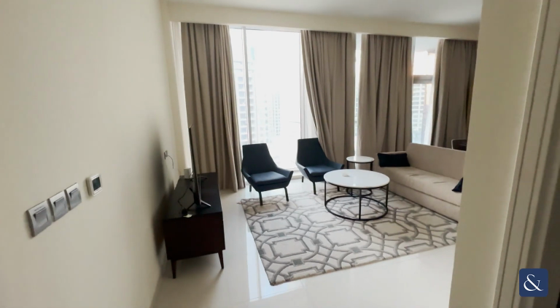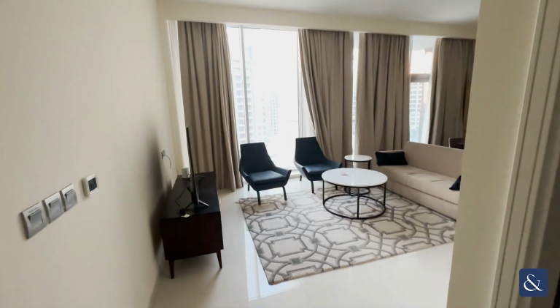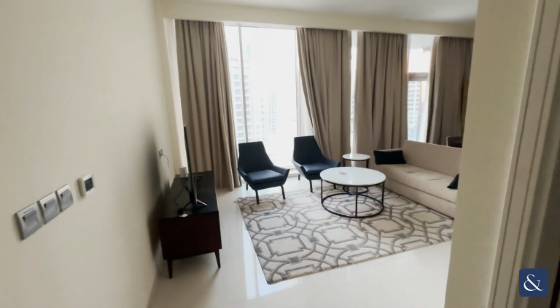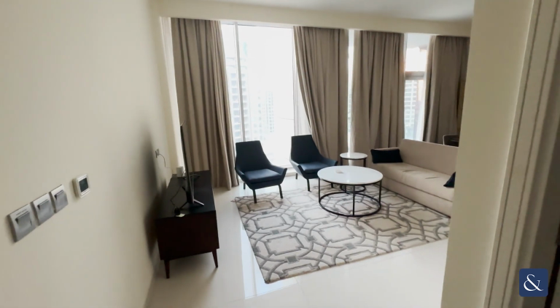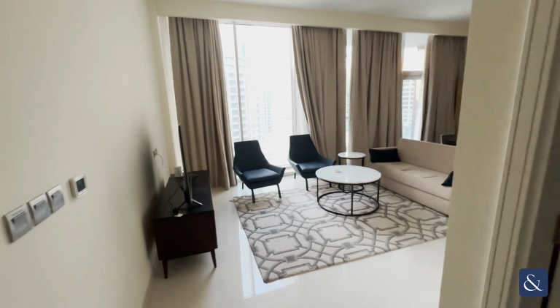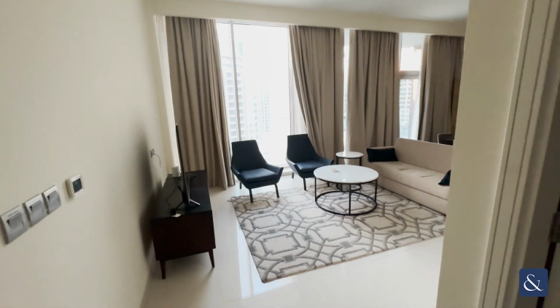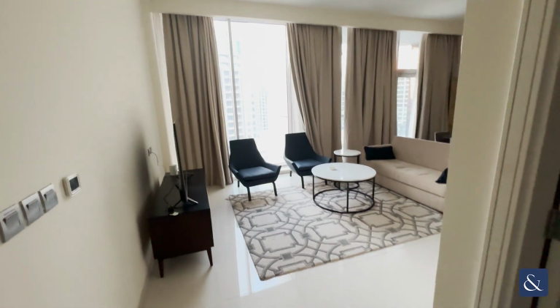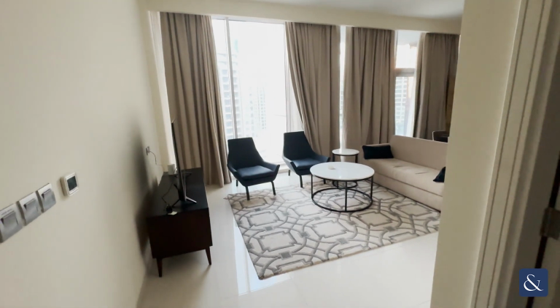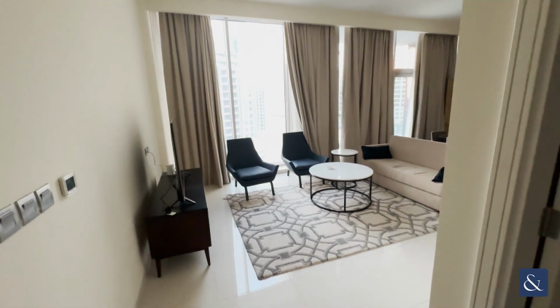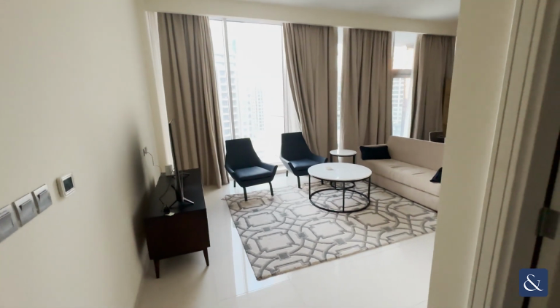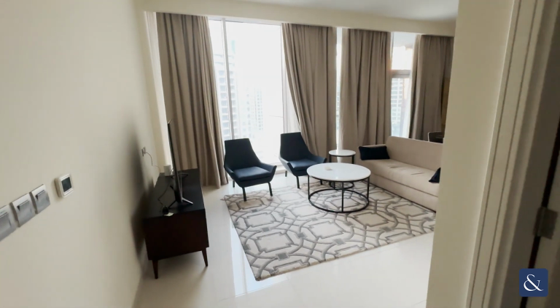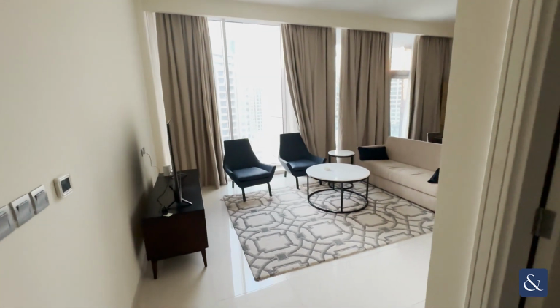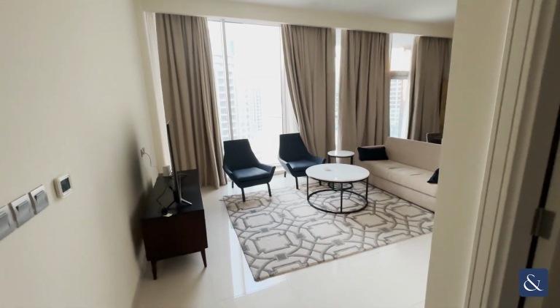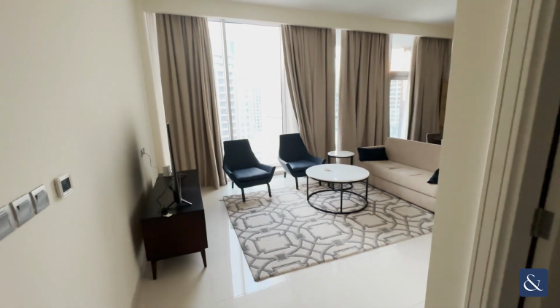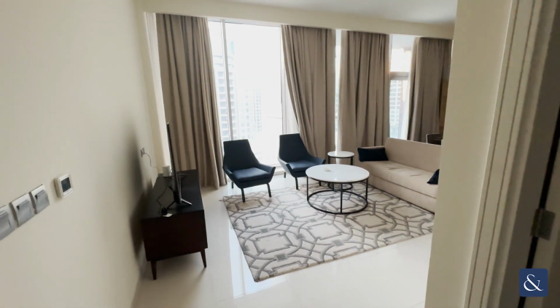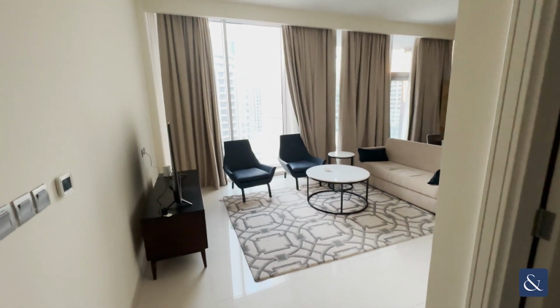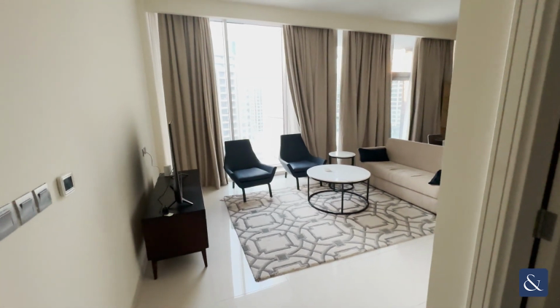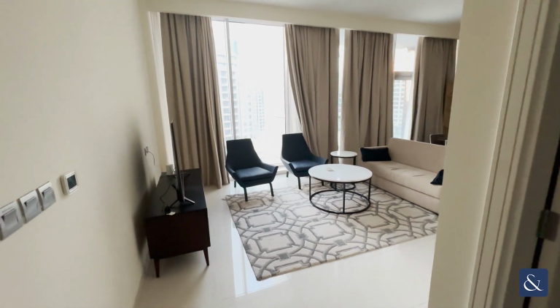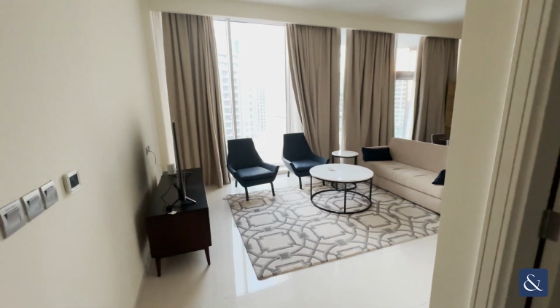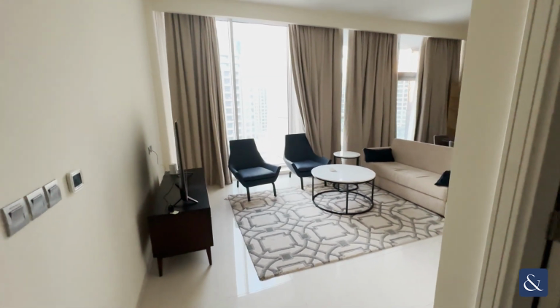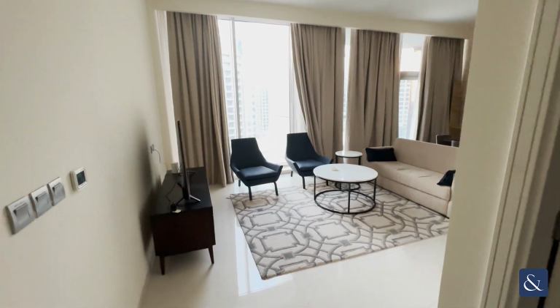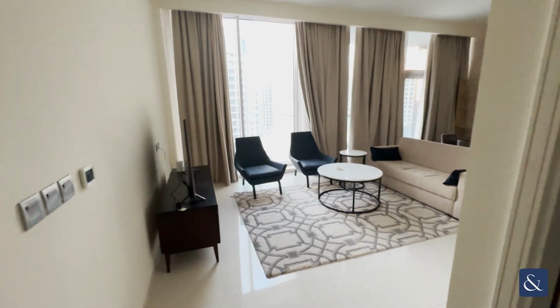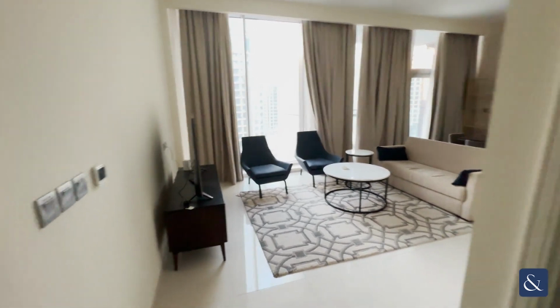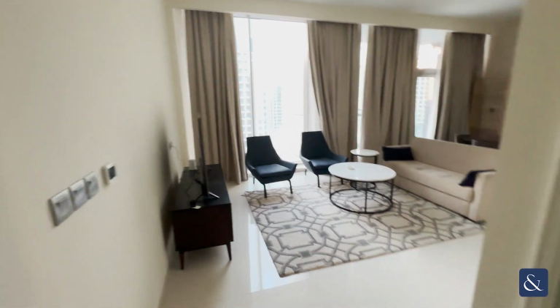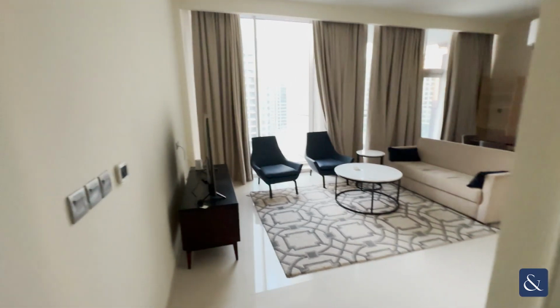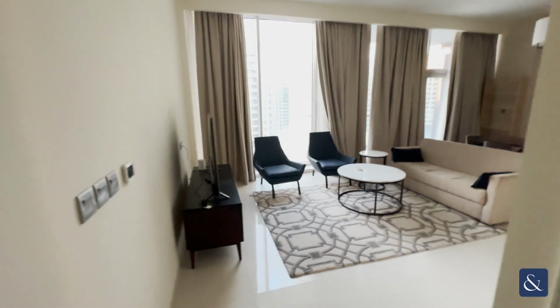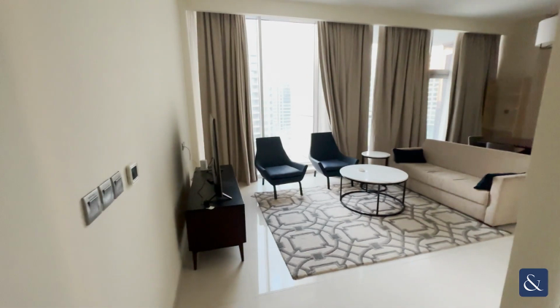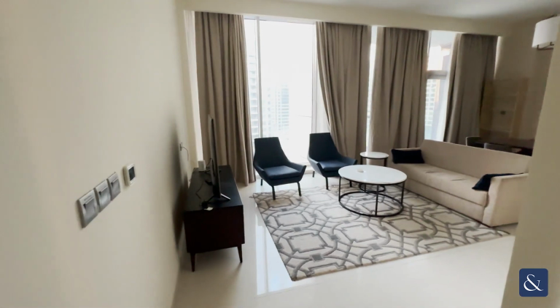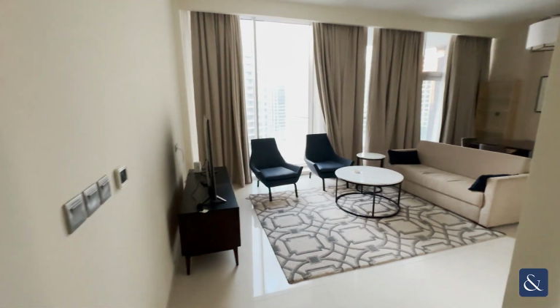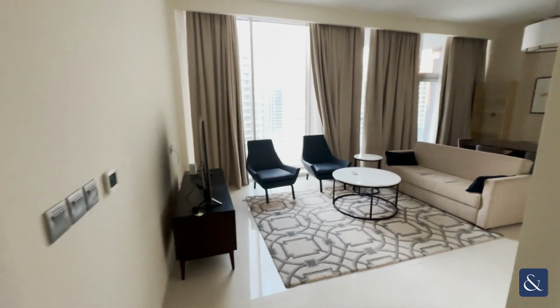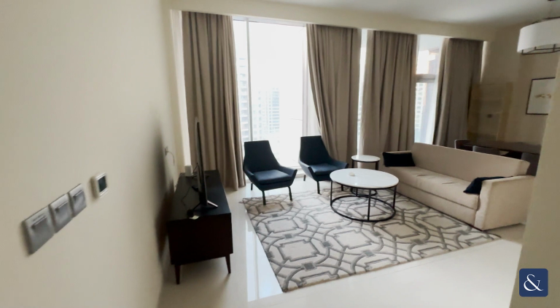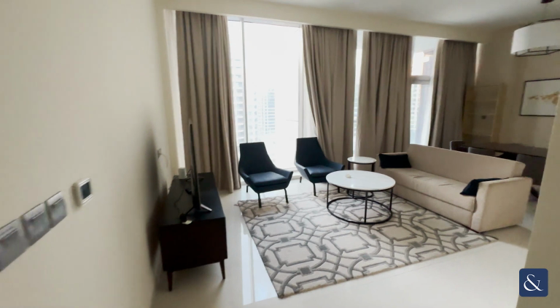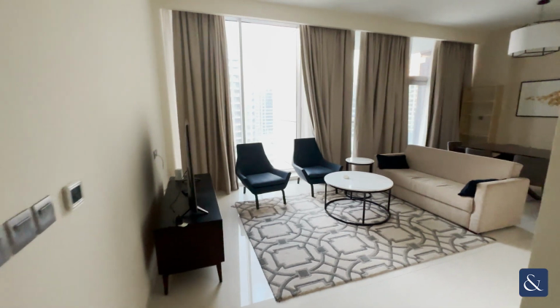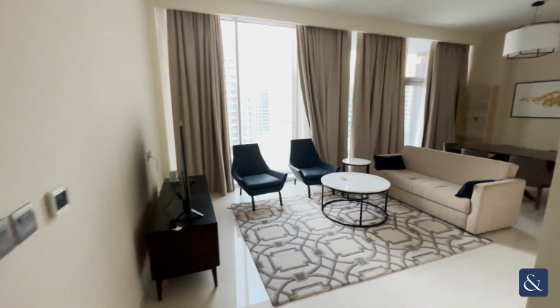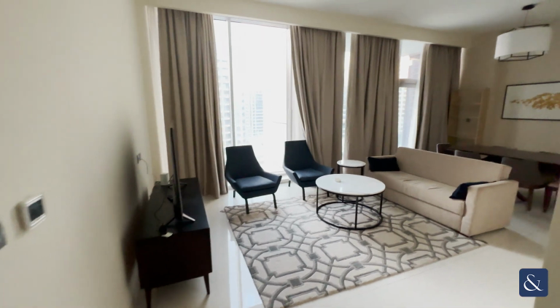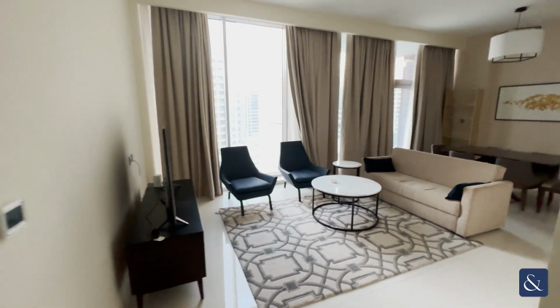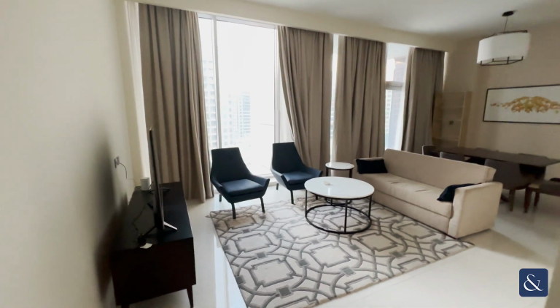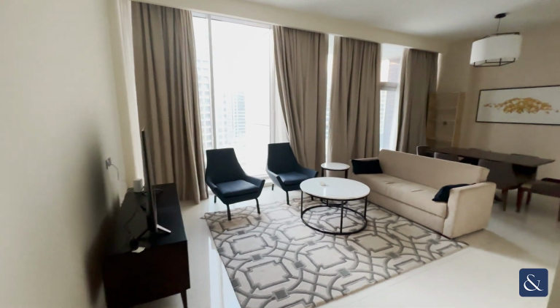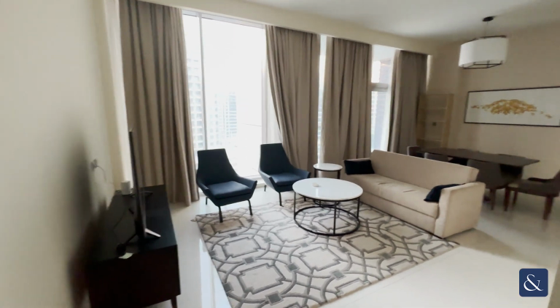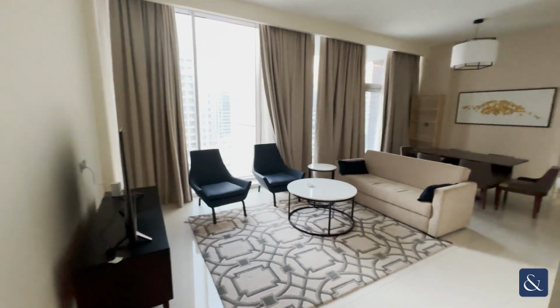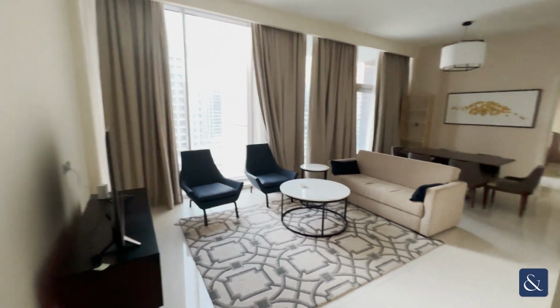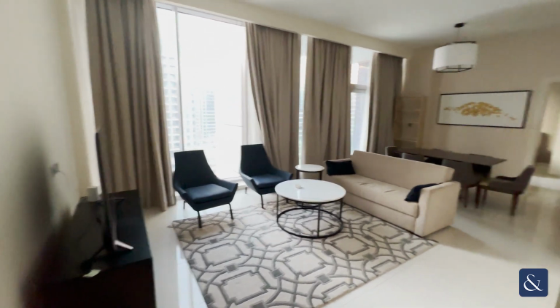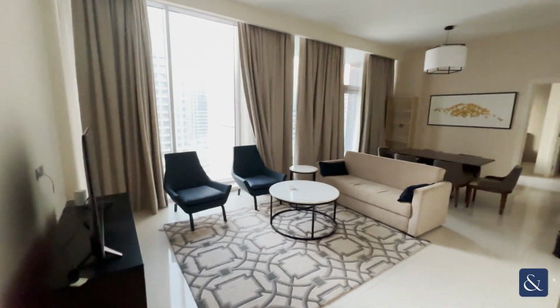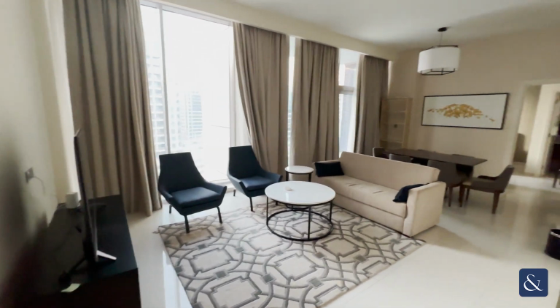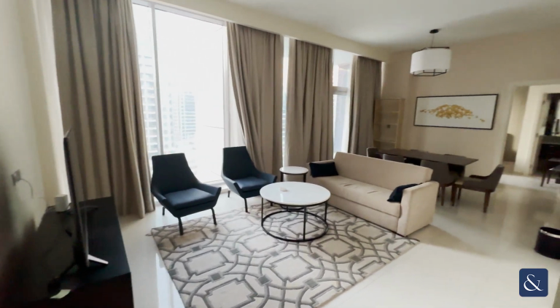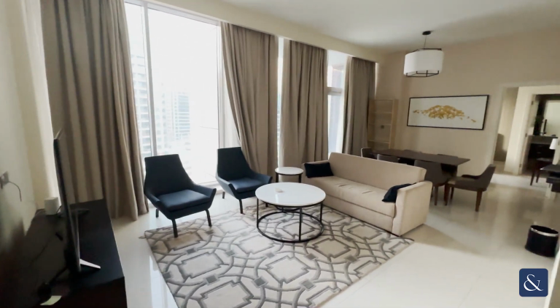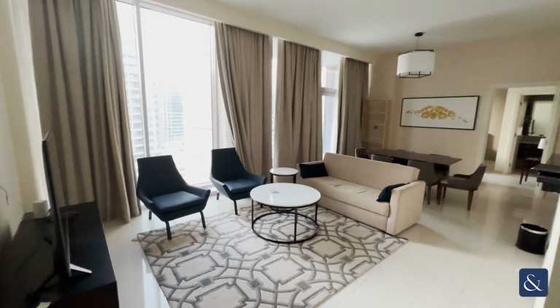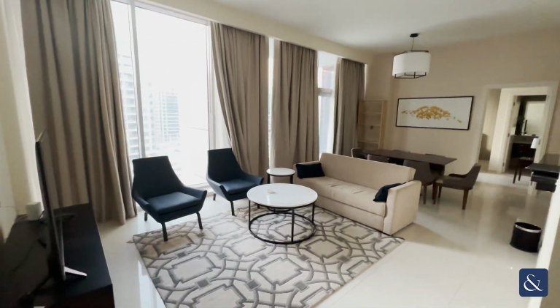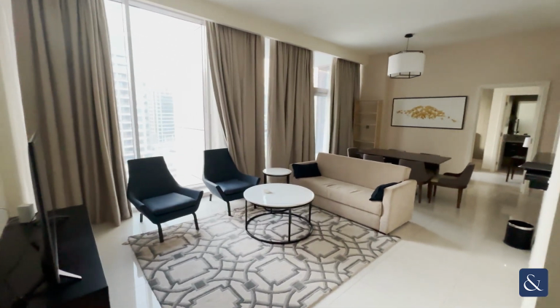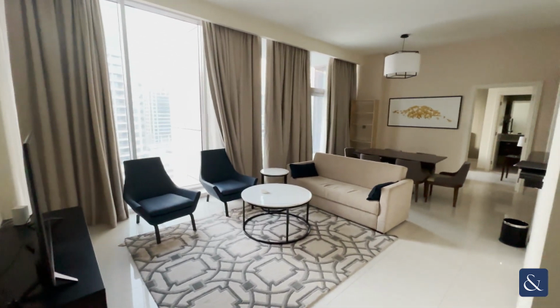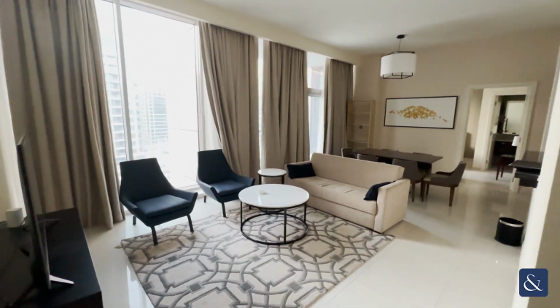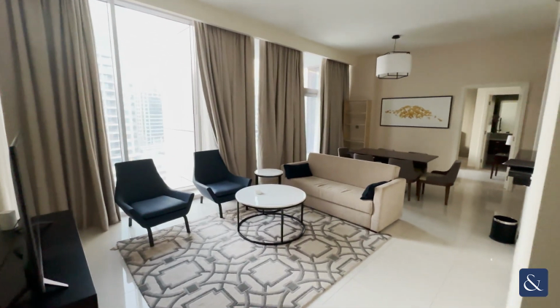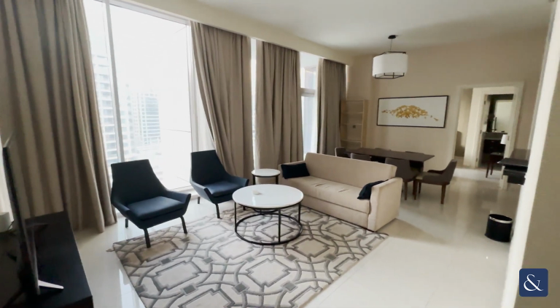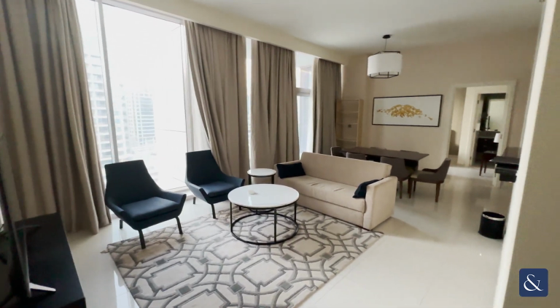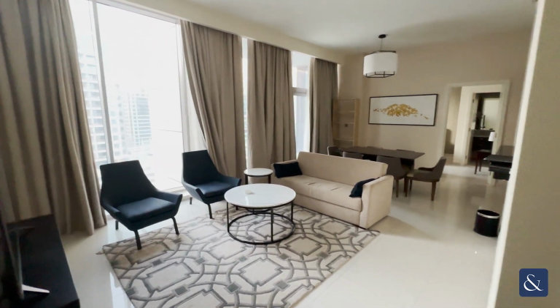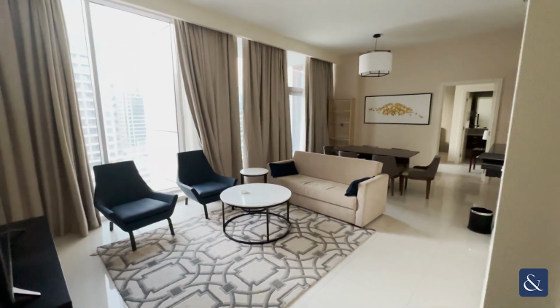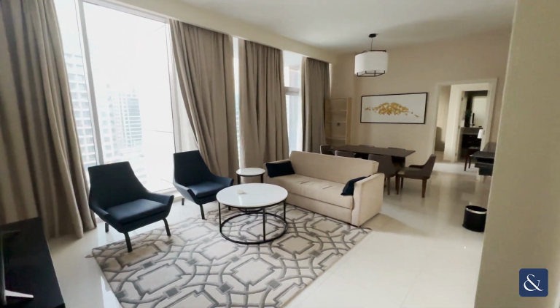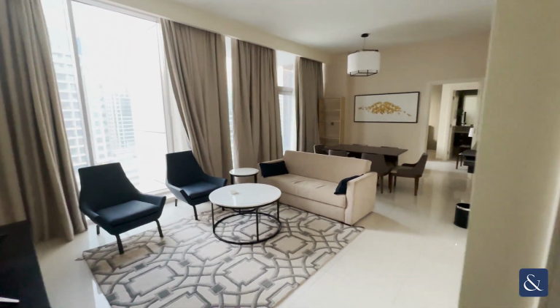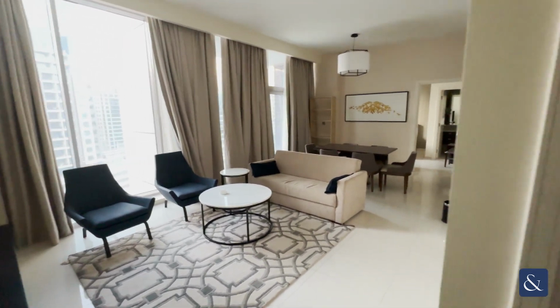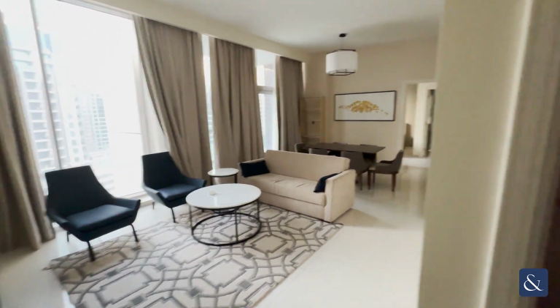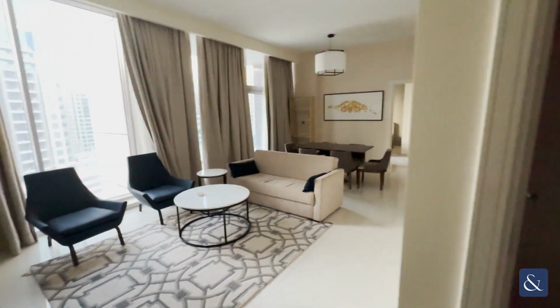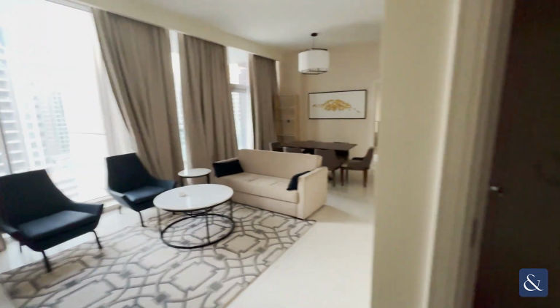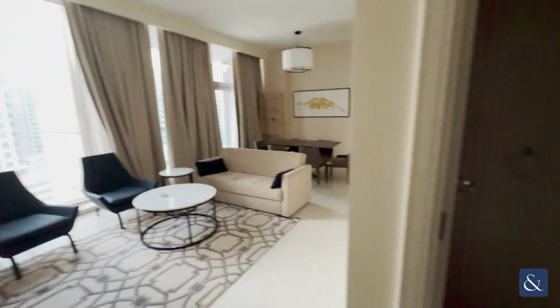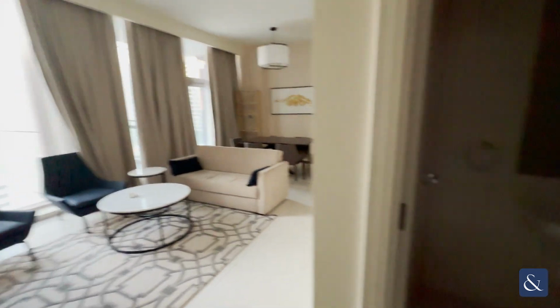Hi, it's Kavian from Allsop and Allsop Real Estate. This is a new two-bedroom unit that we have in Damak Abanti in Business Bay.